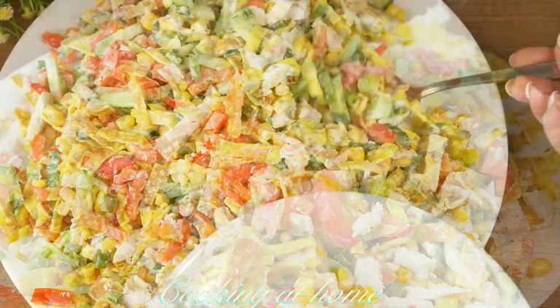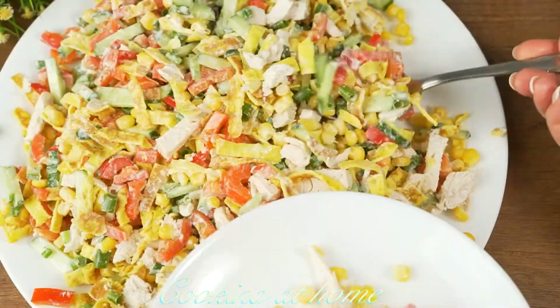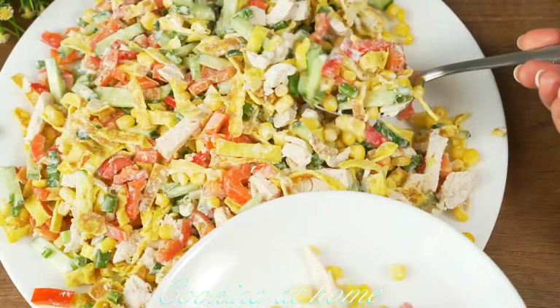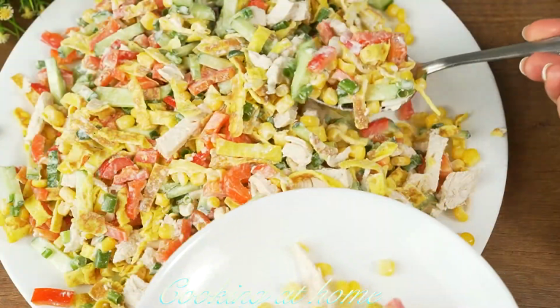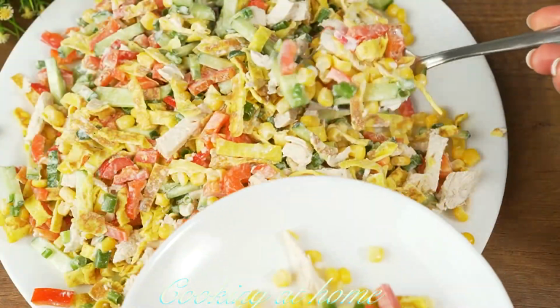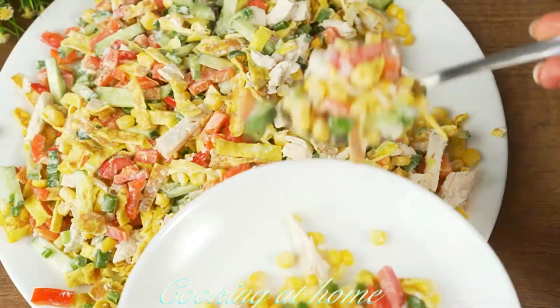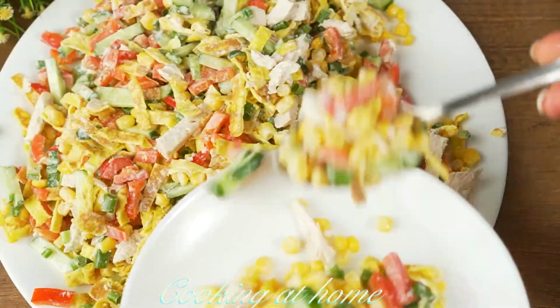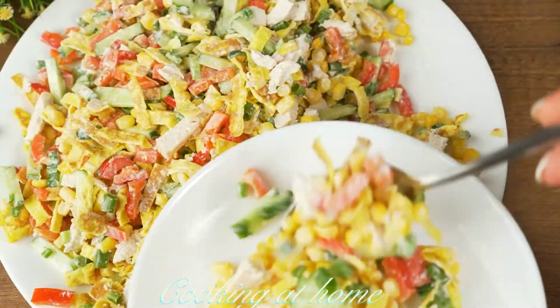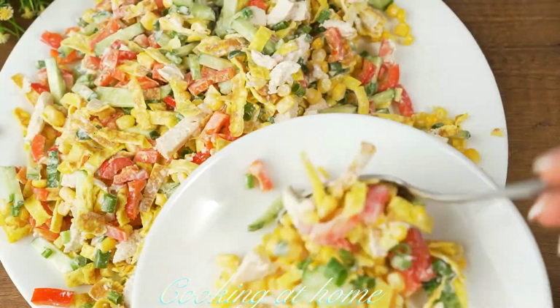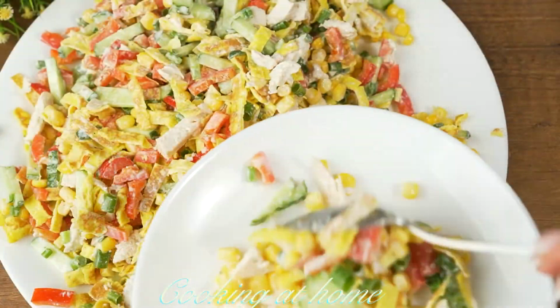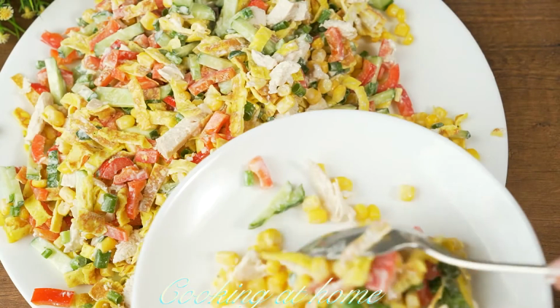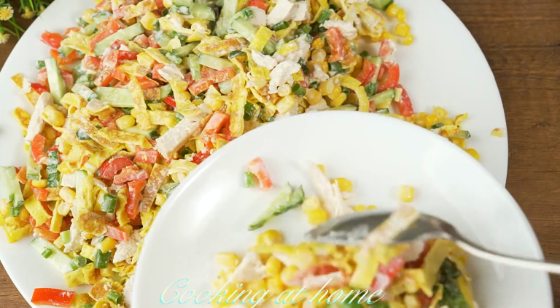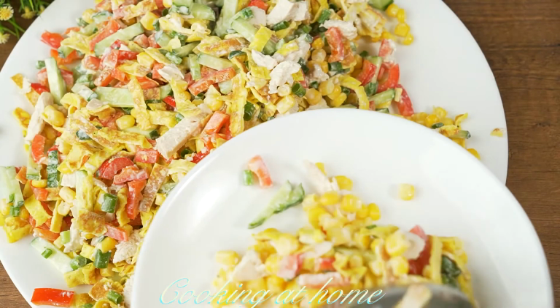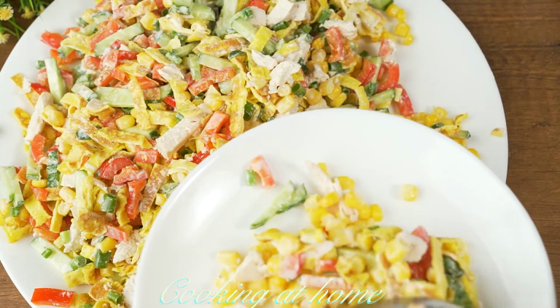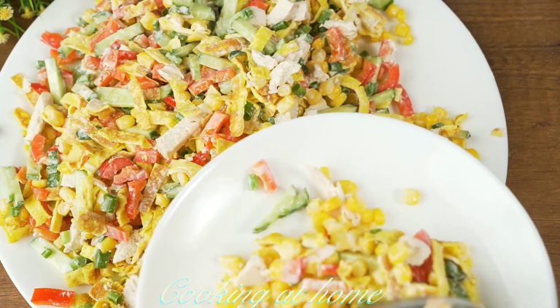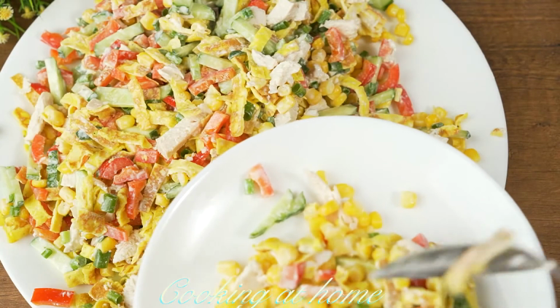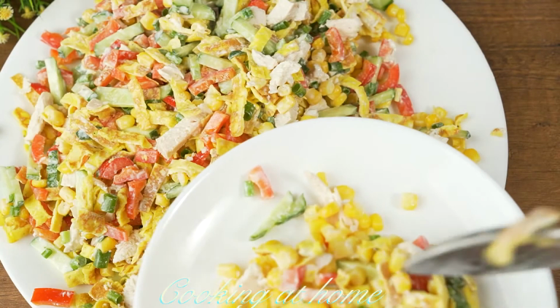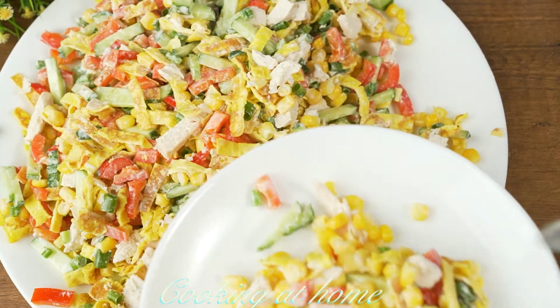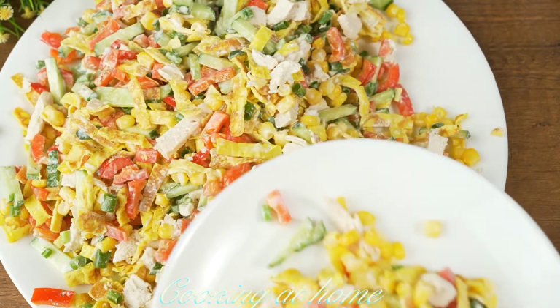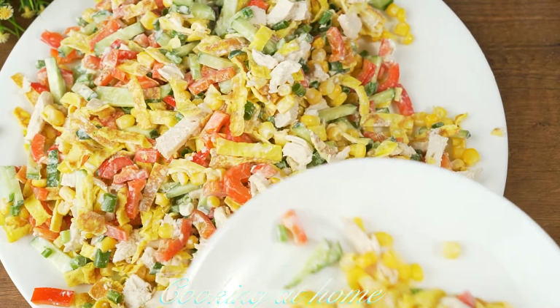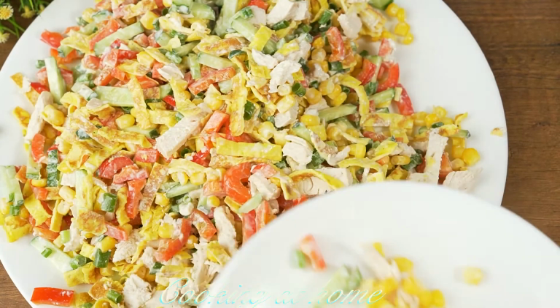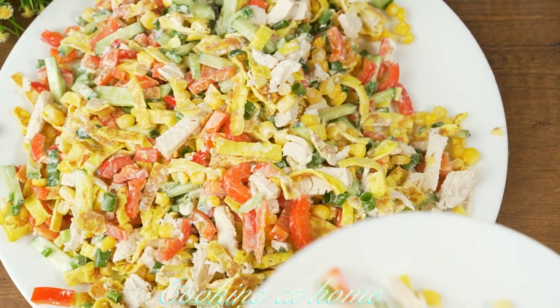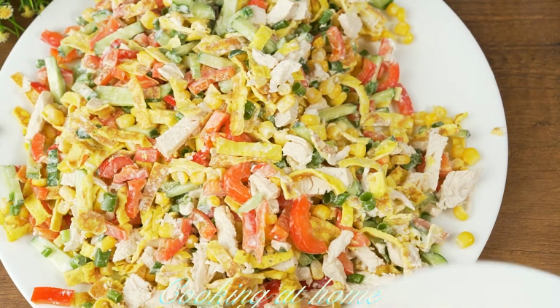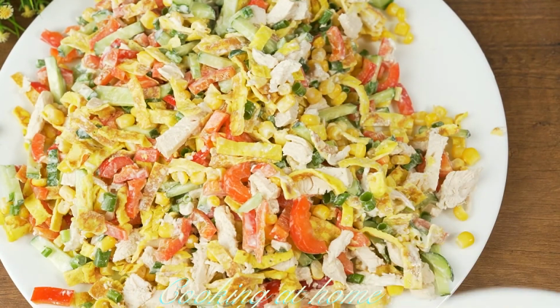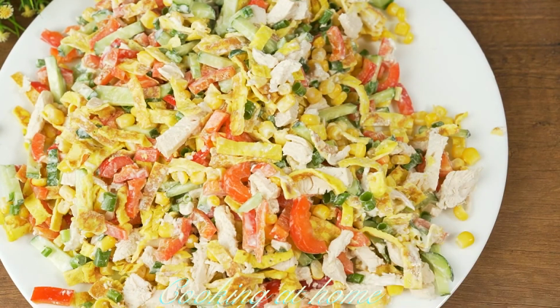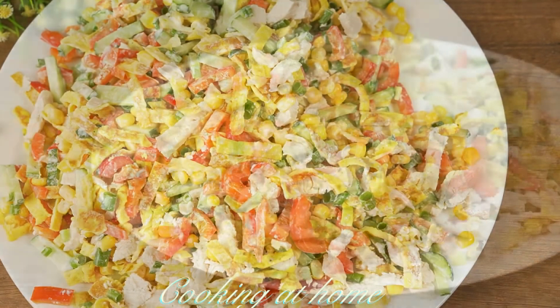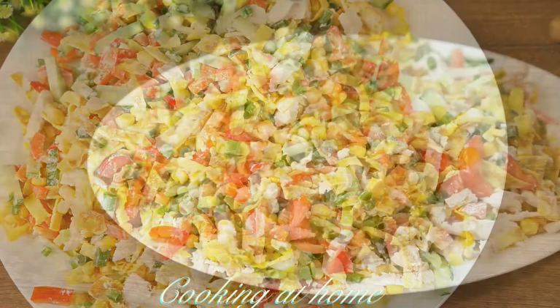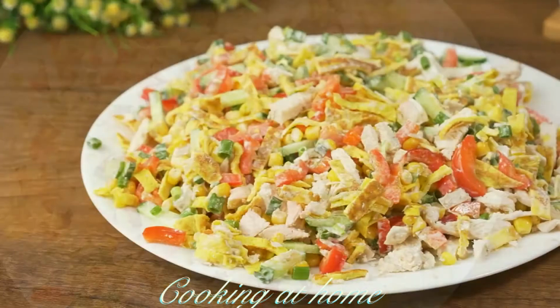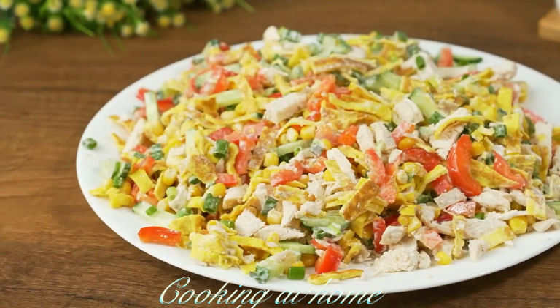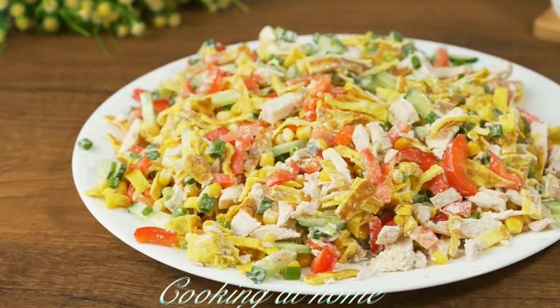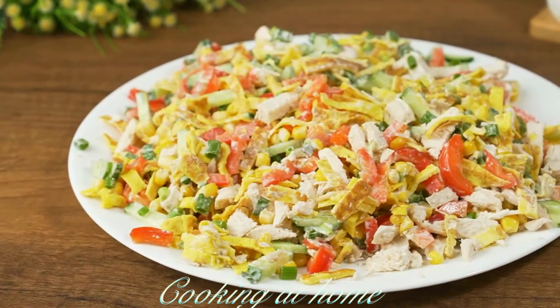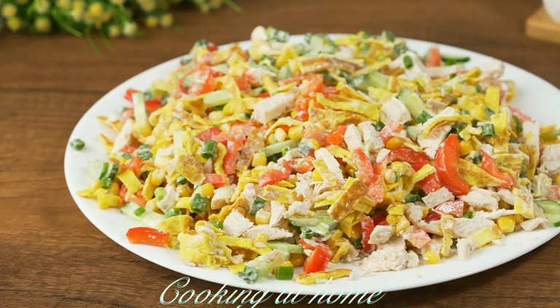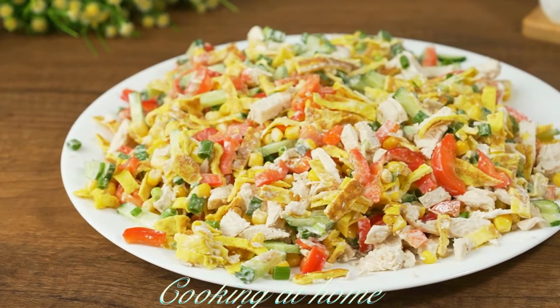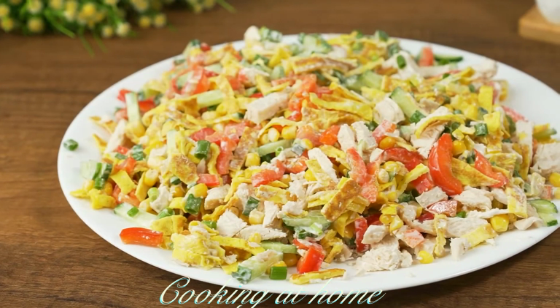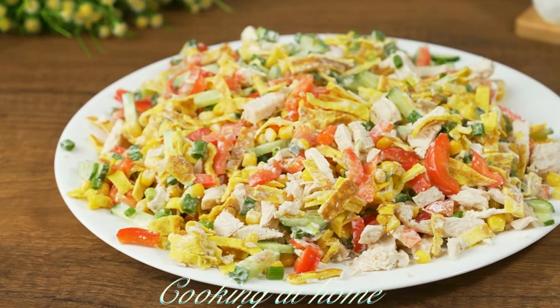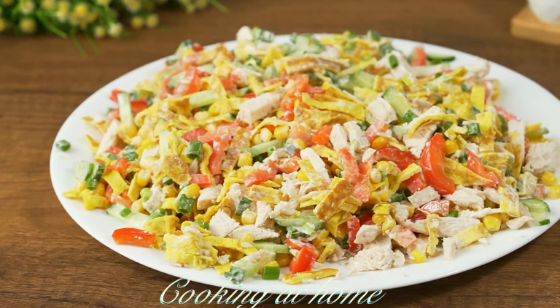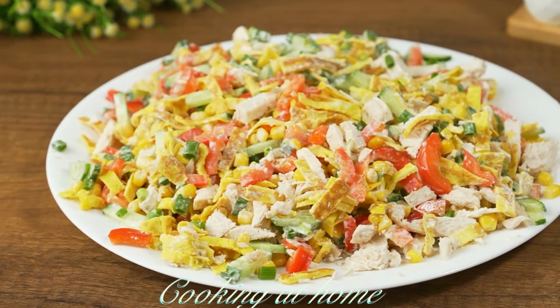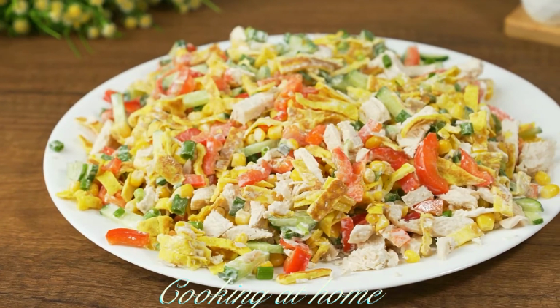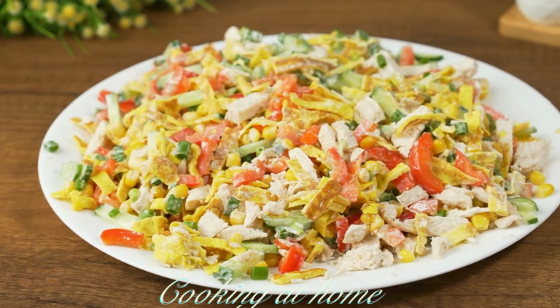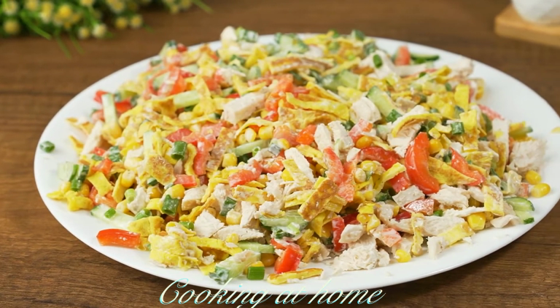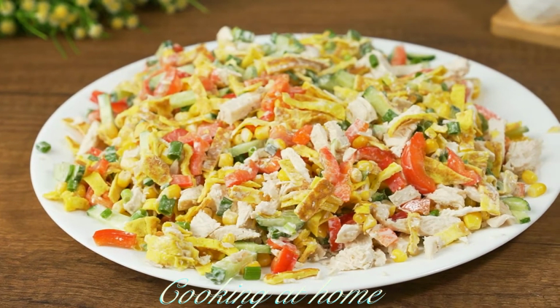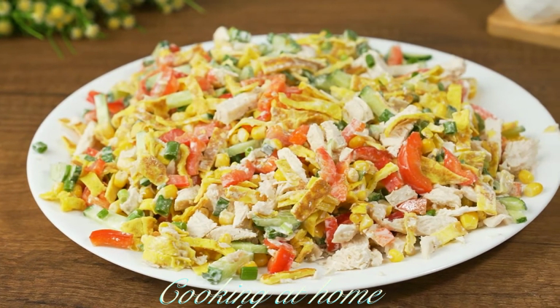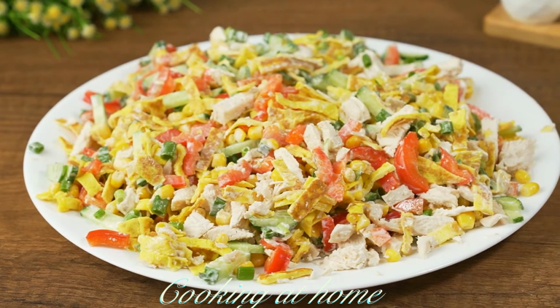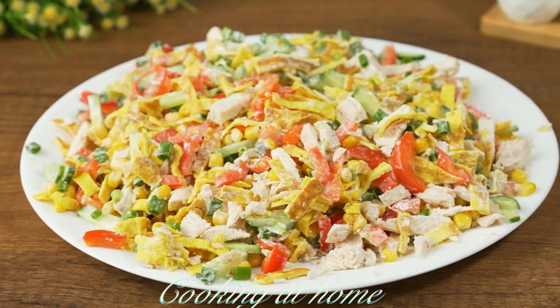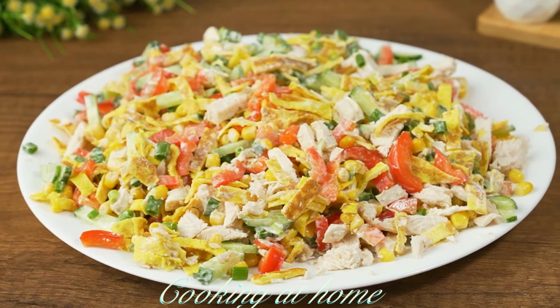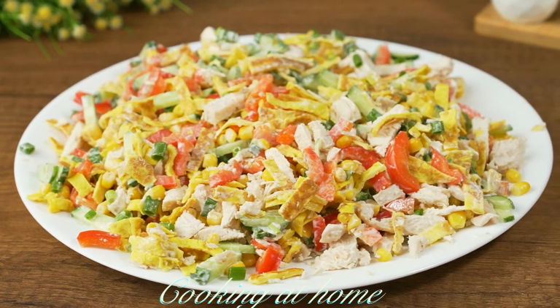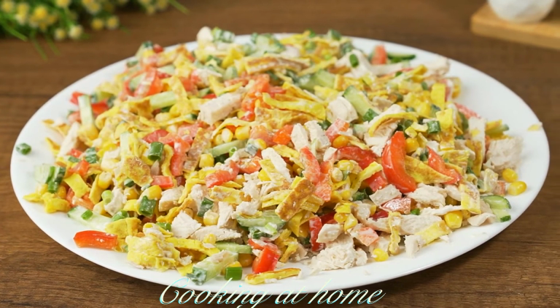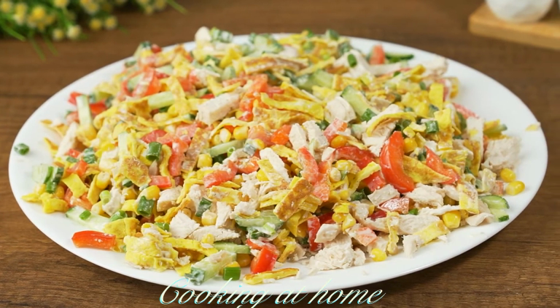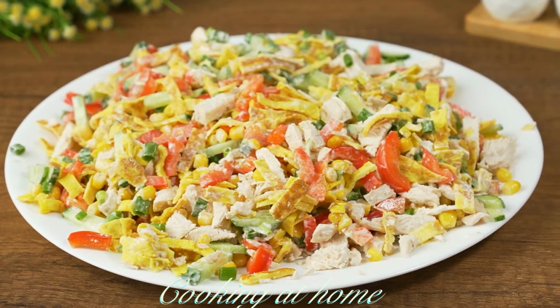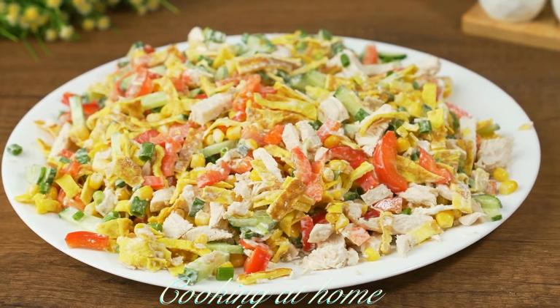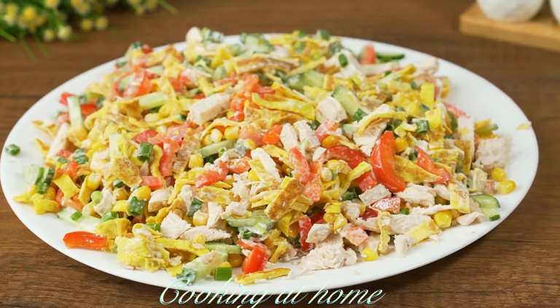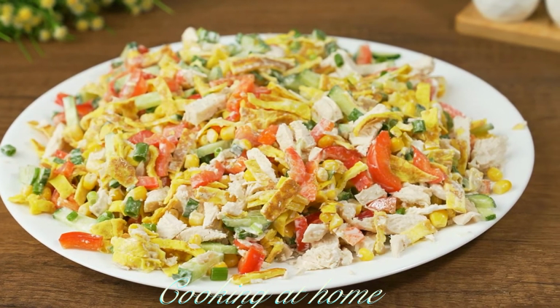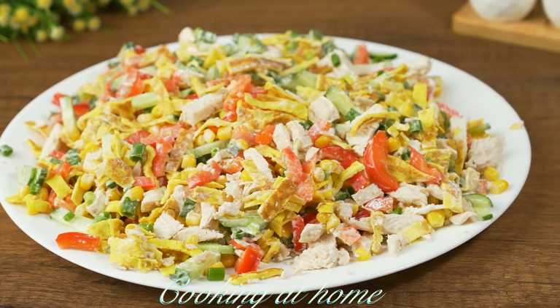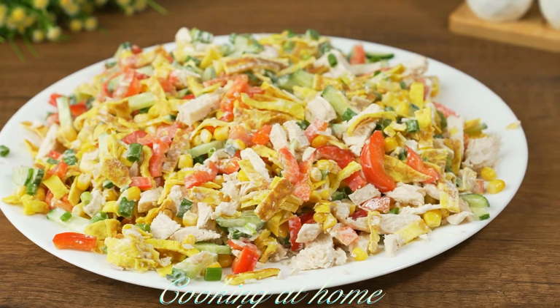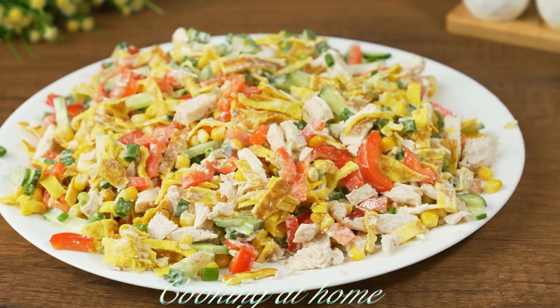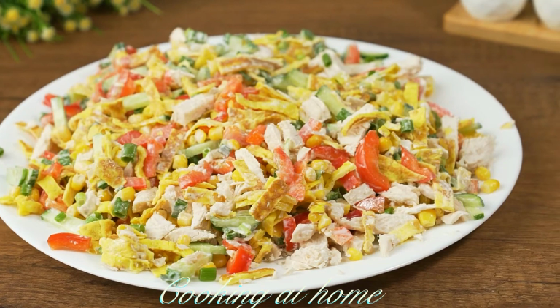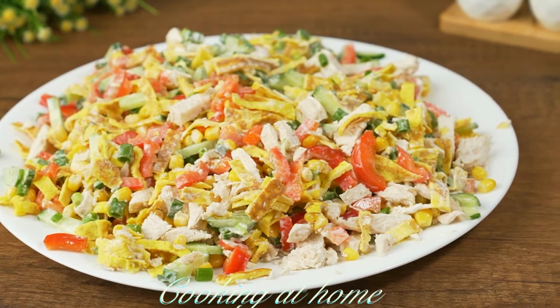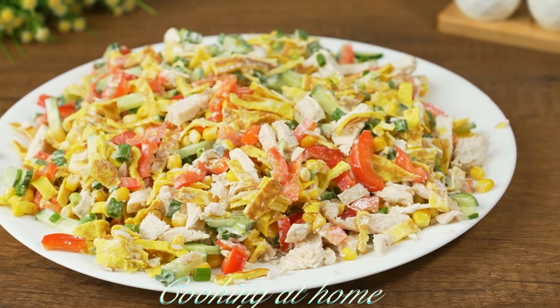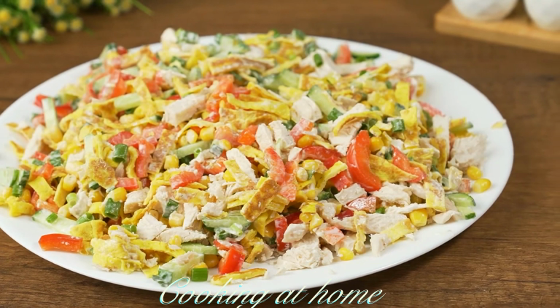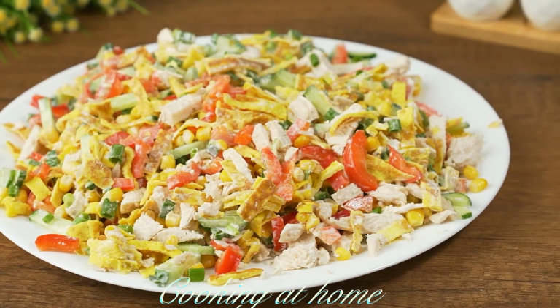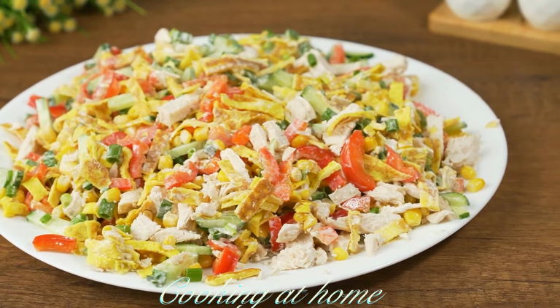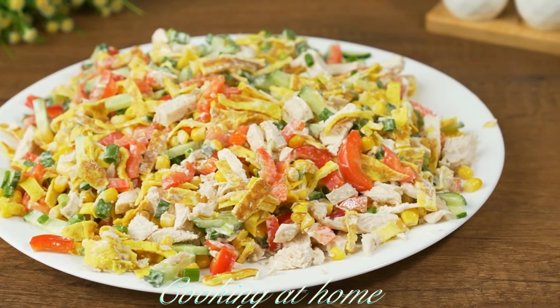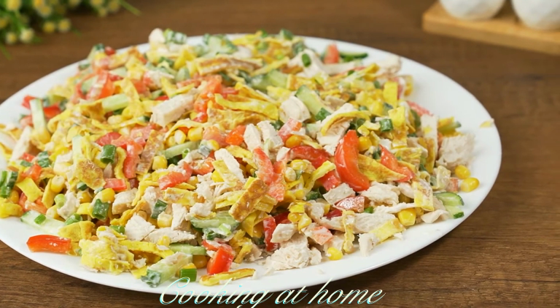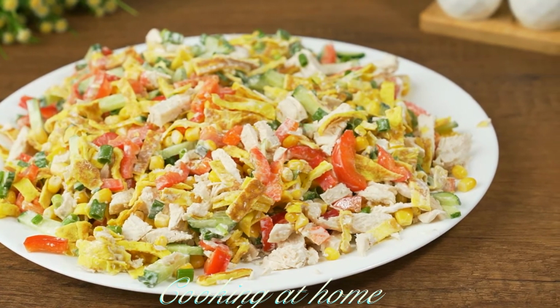And very tasty! If you like this recipe, subscribe to my channel to see more. Thank you for watching, and I'll see you next time.